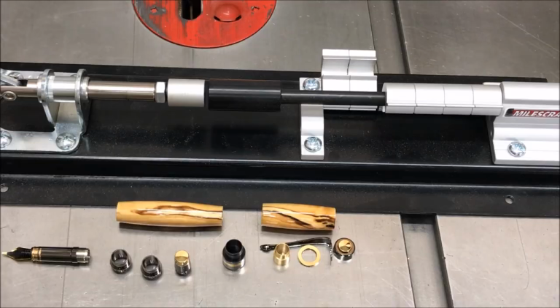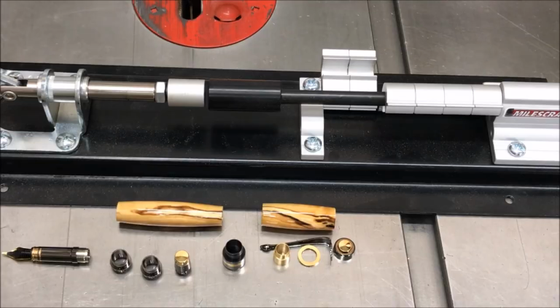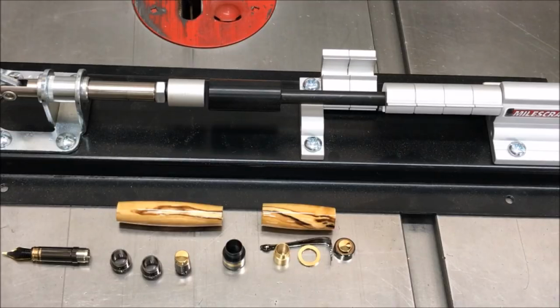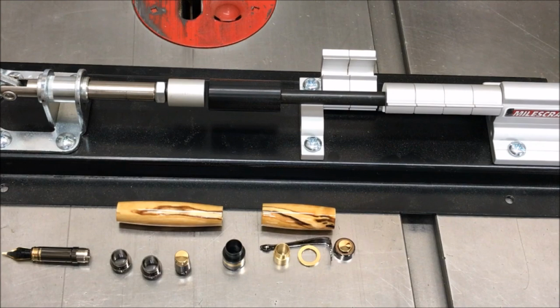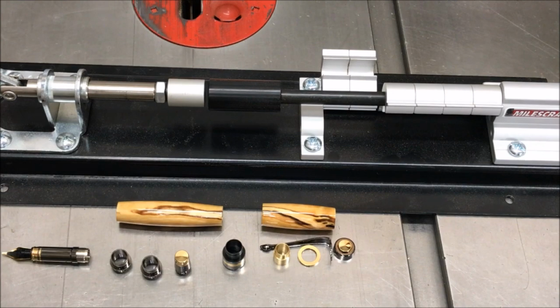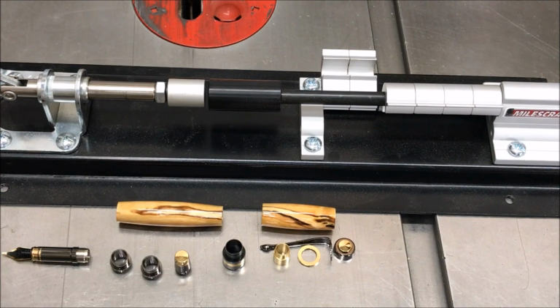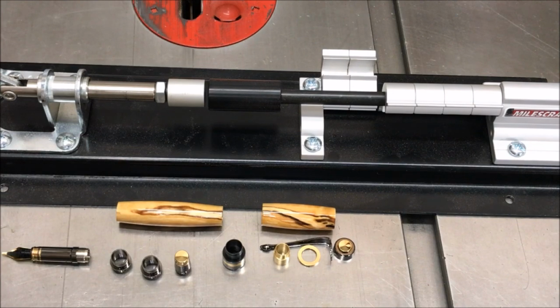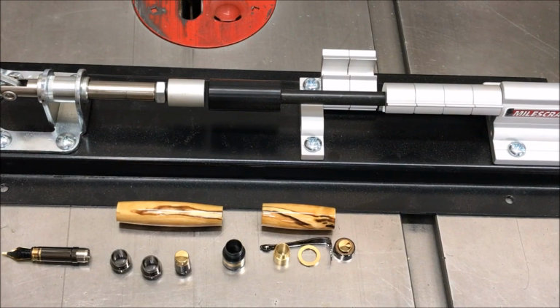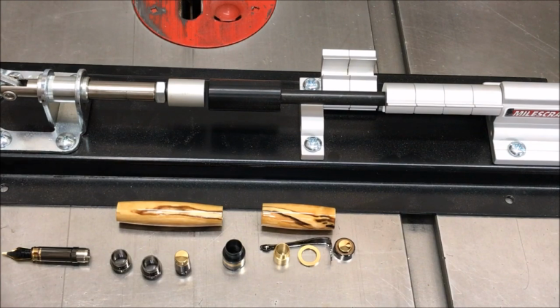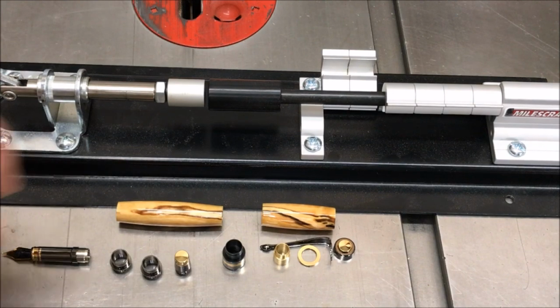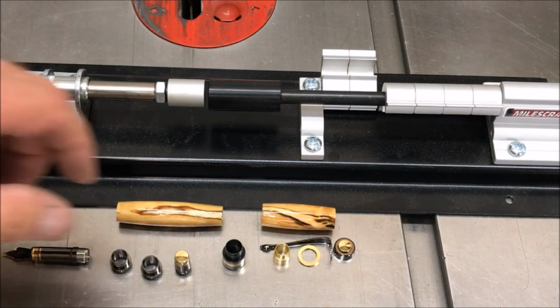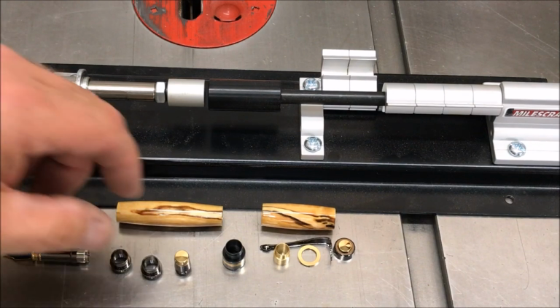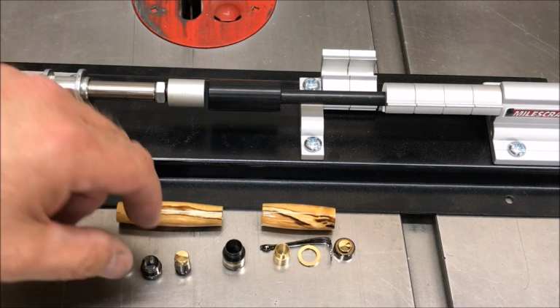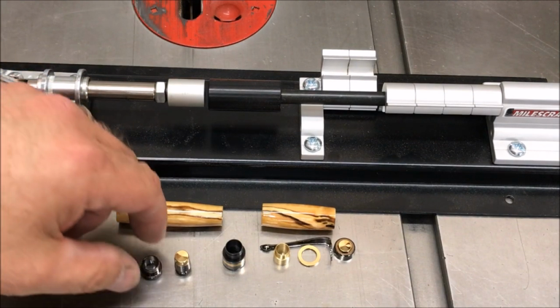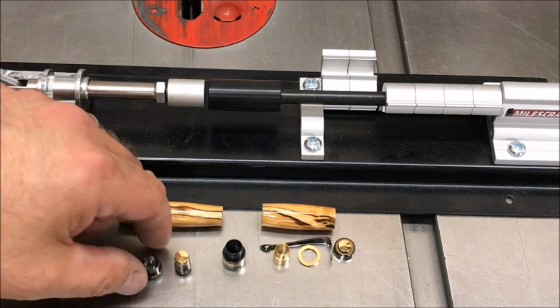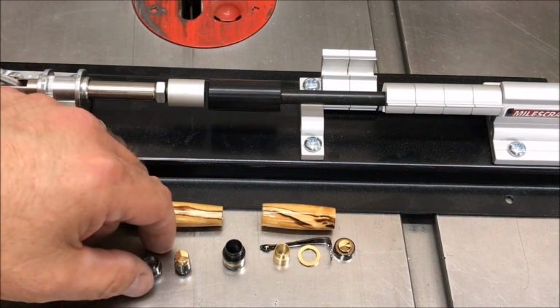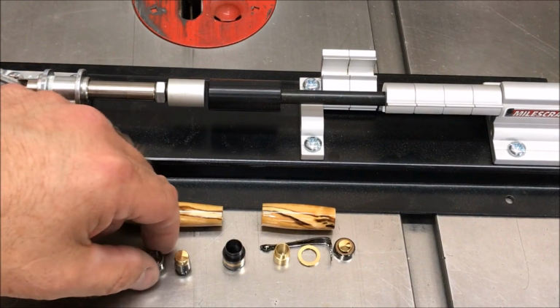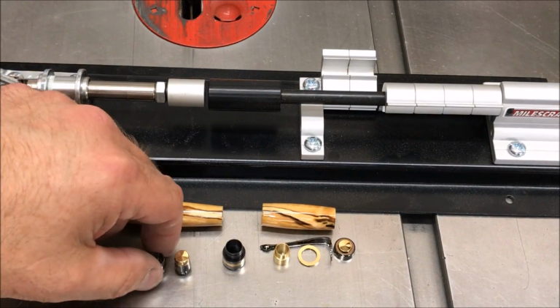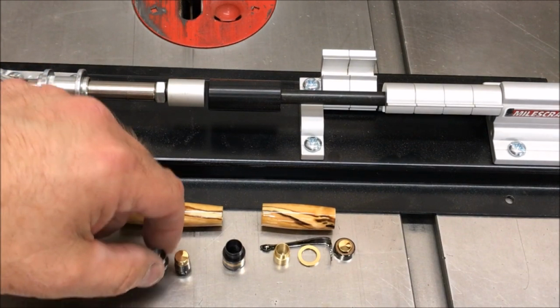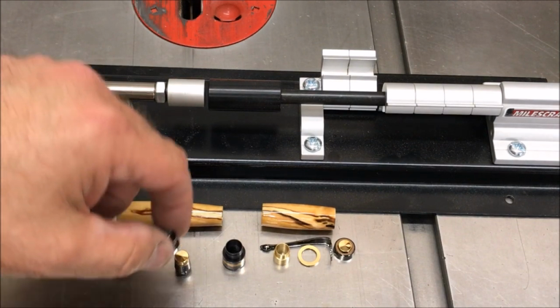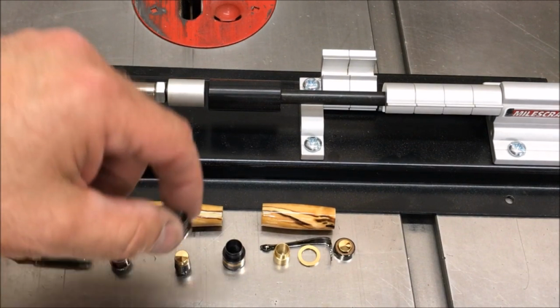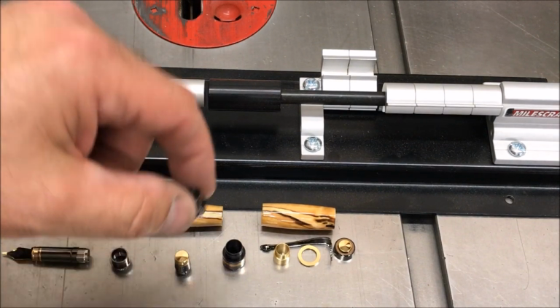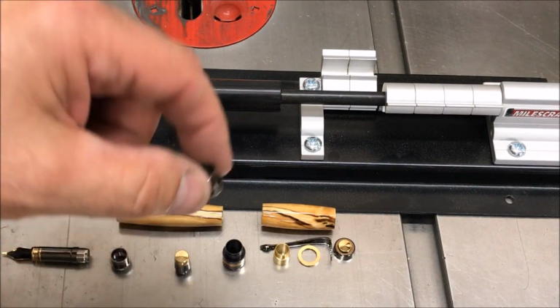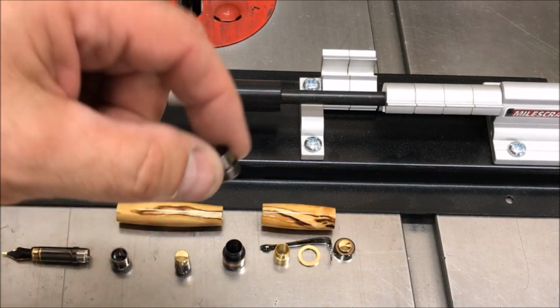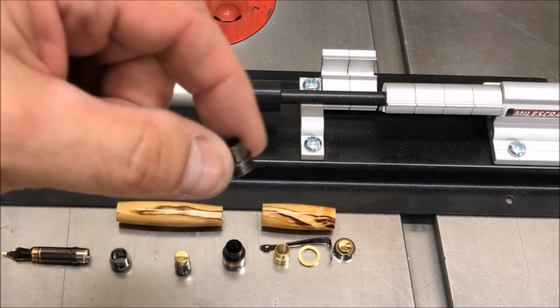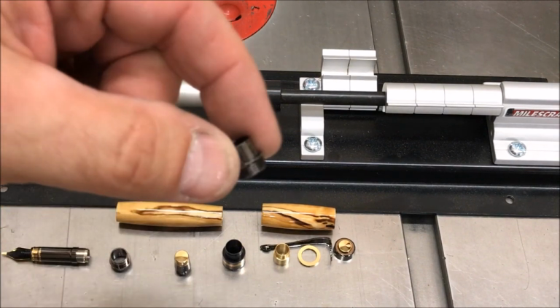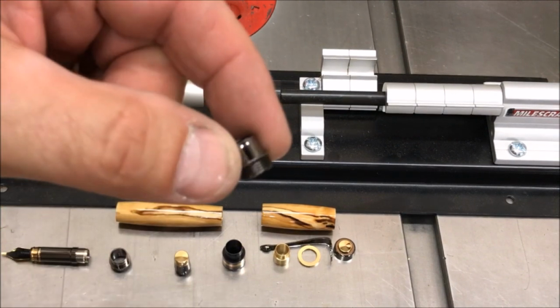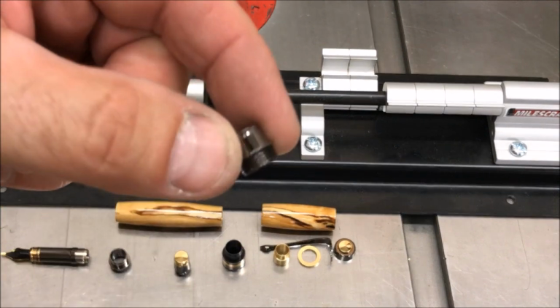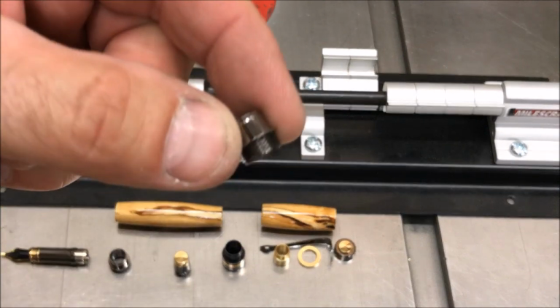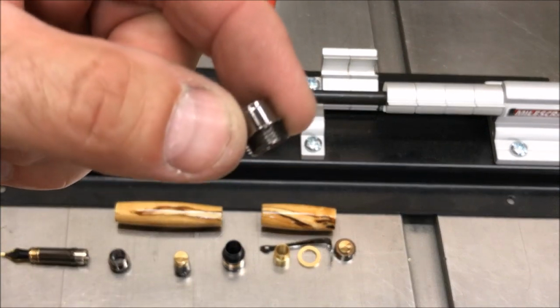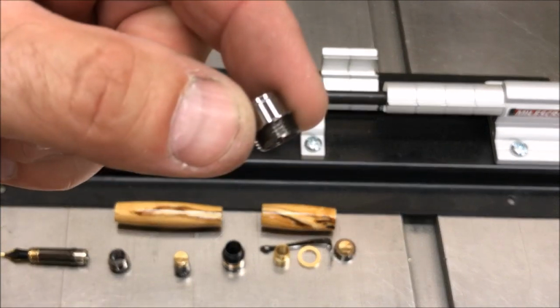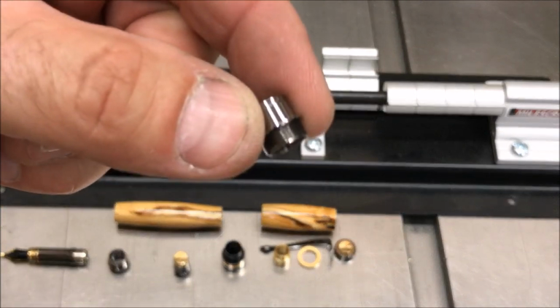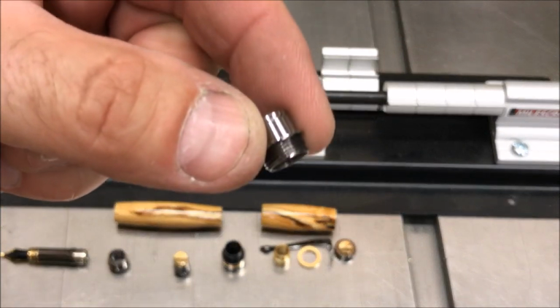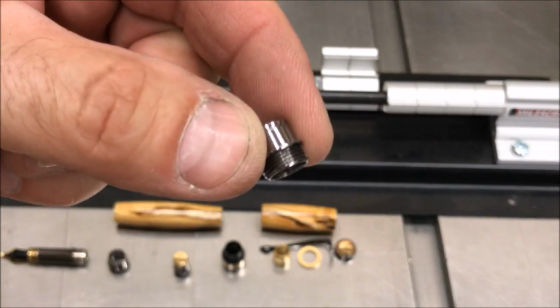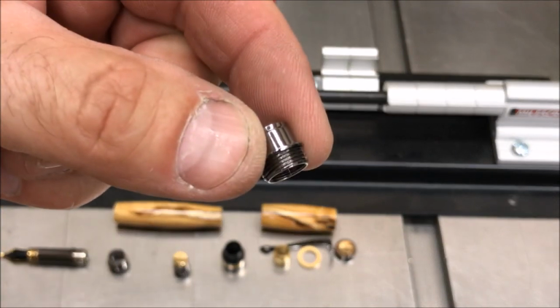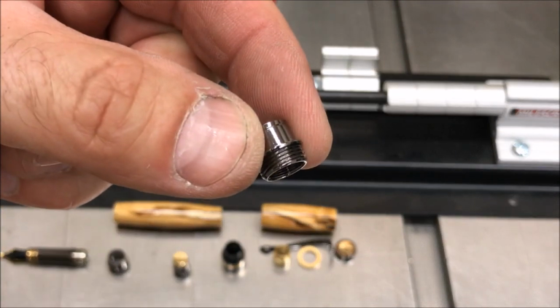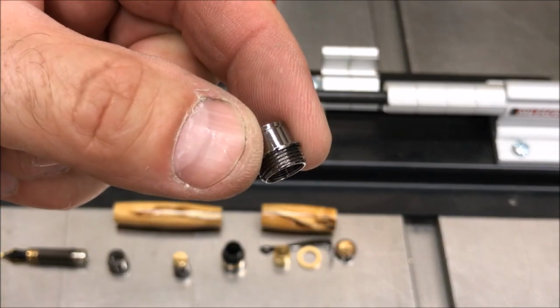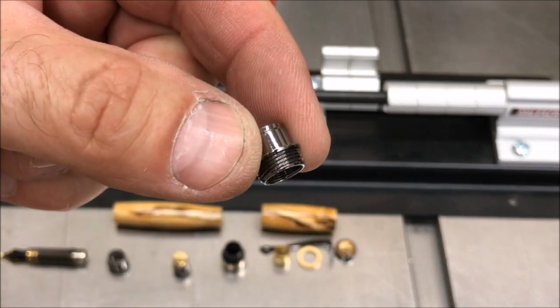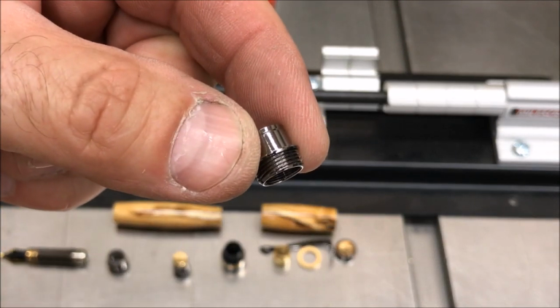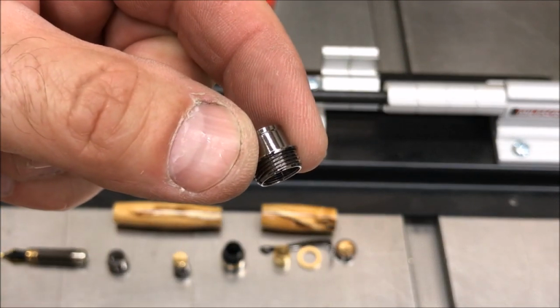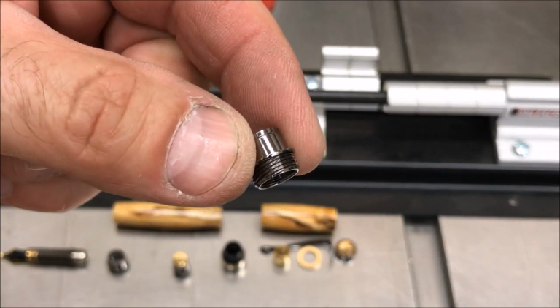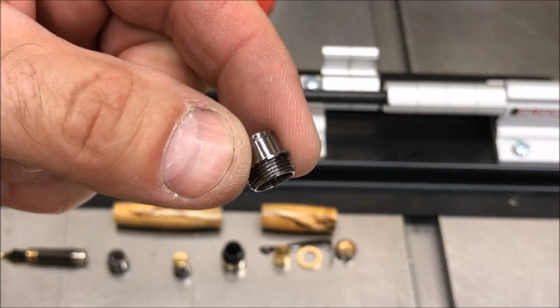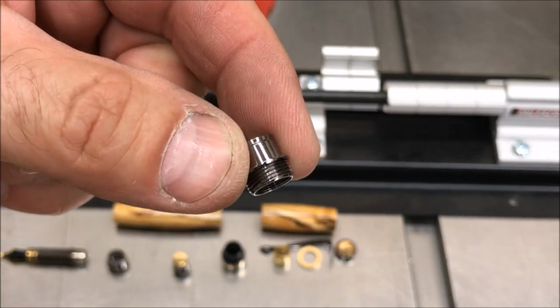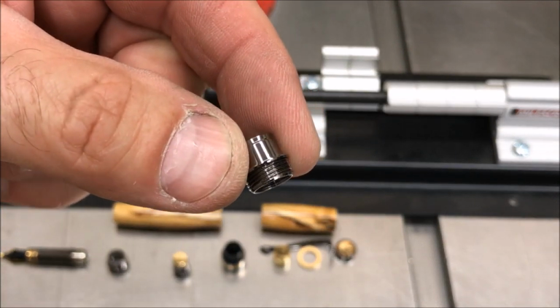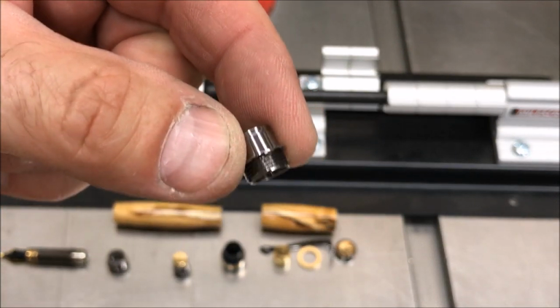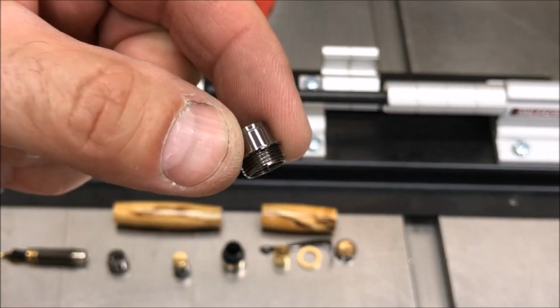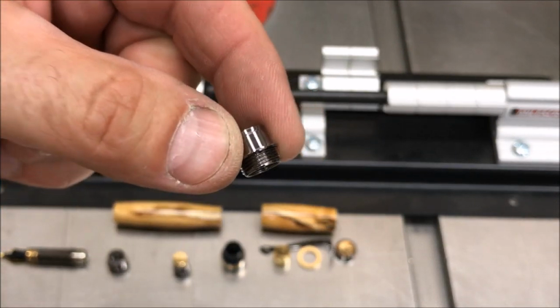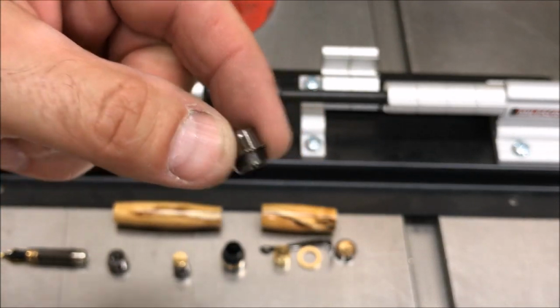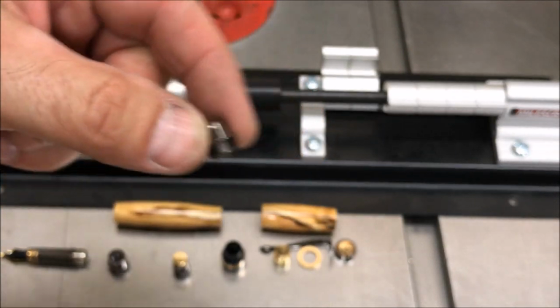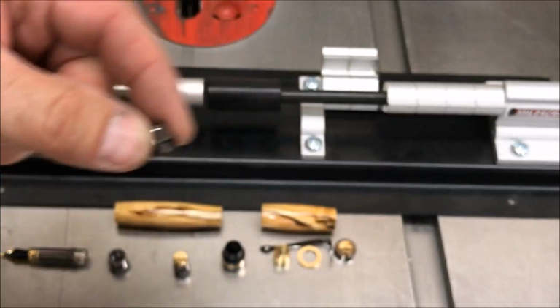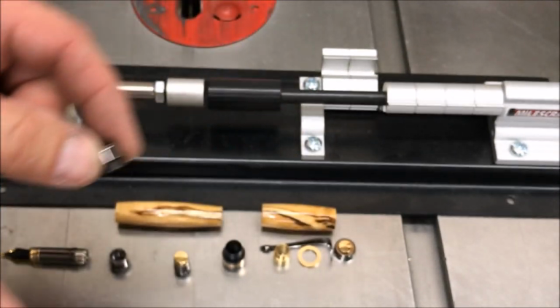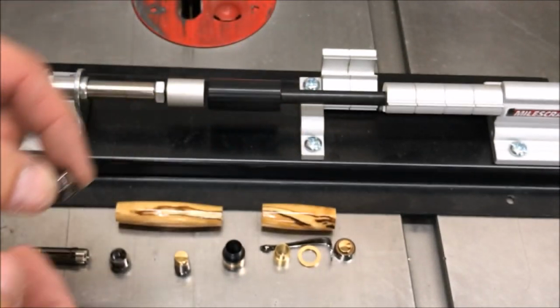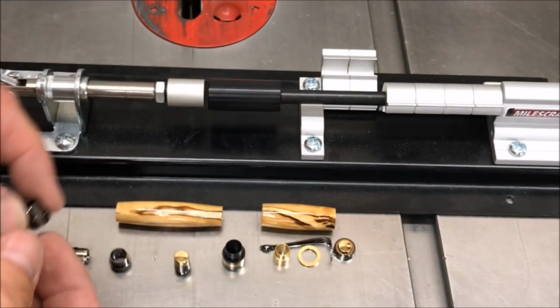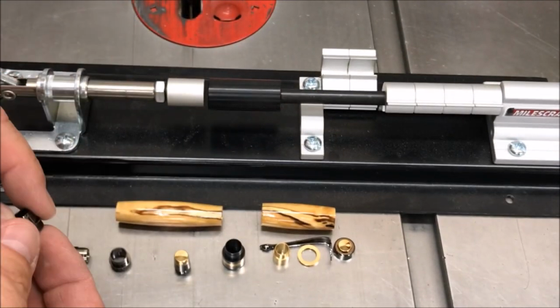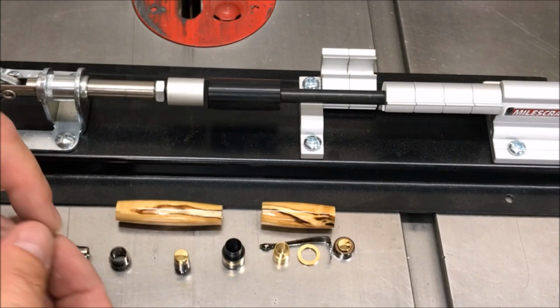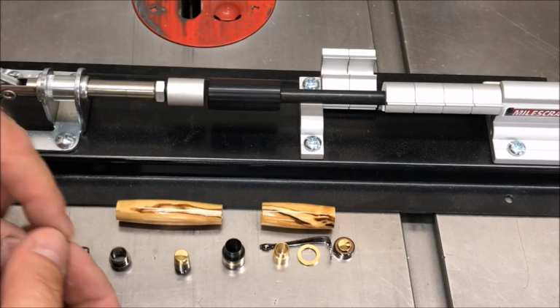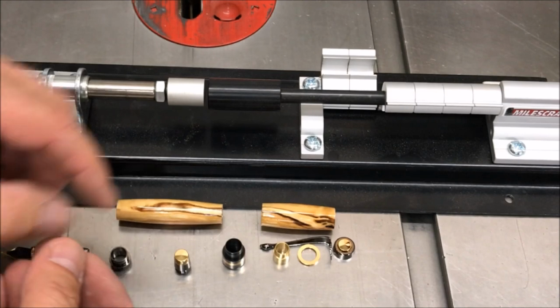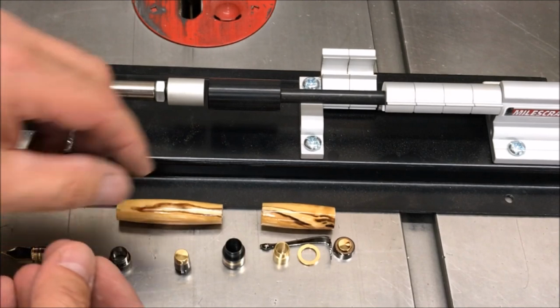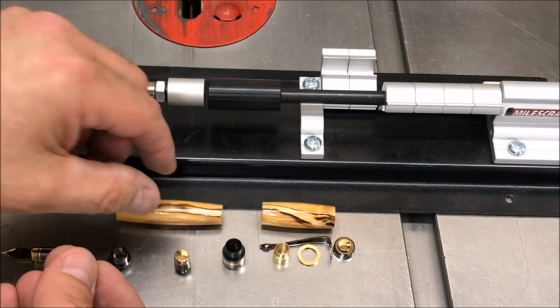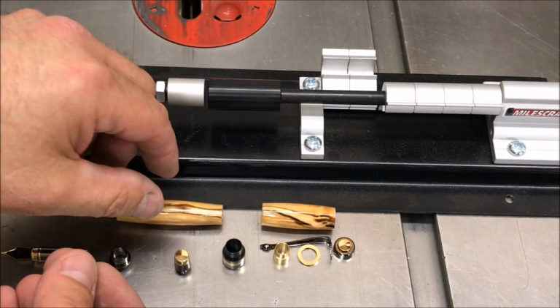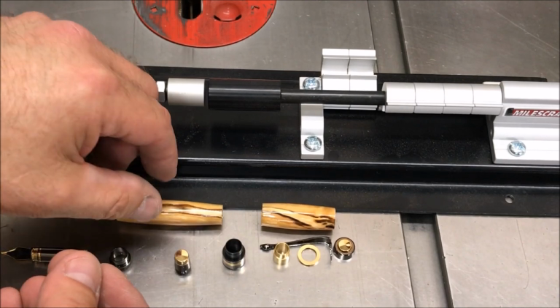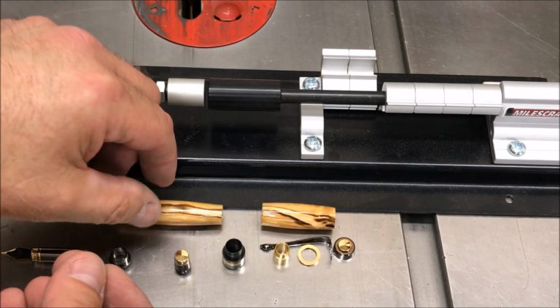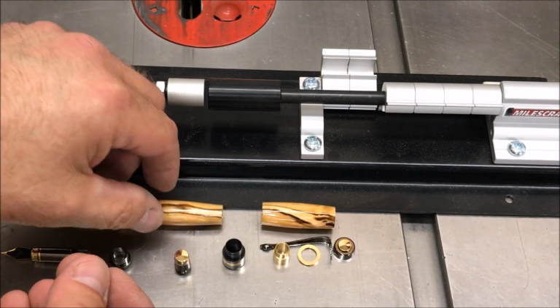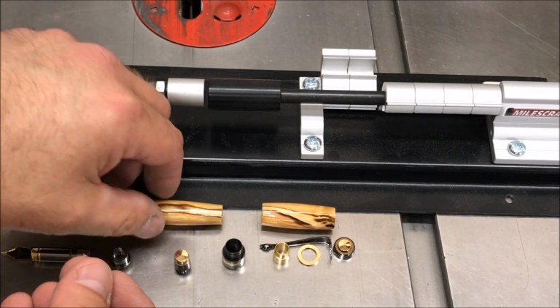We're ready to assemble our pen, and we'll start by pressing one of these threaded couplers into each end of the front blank.